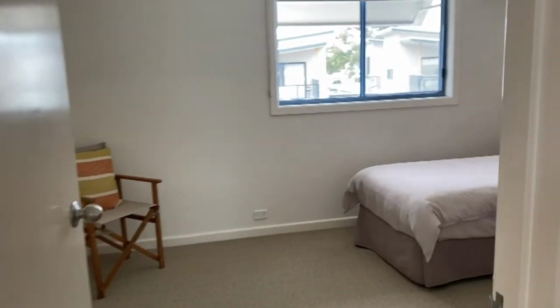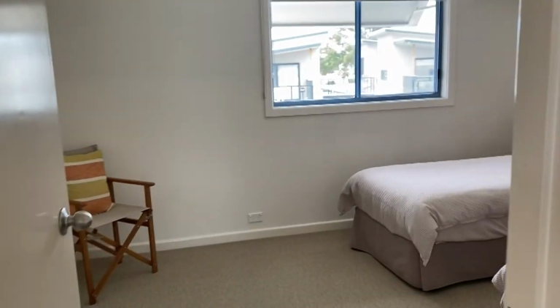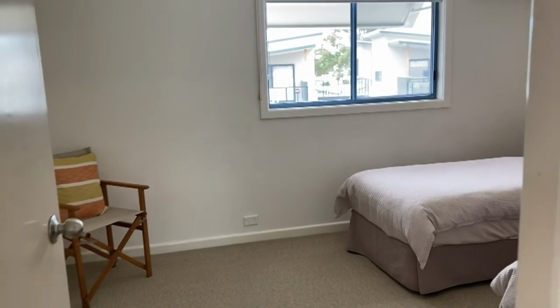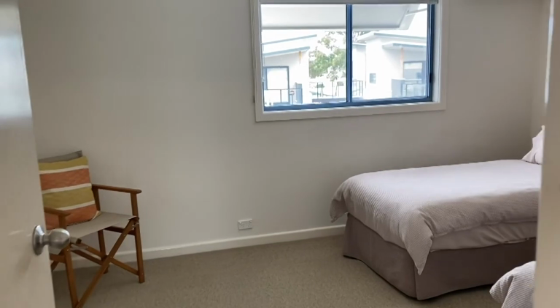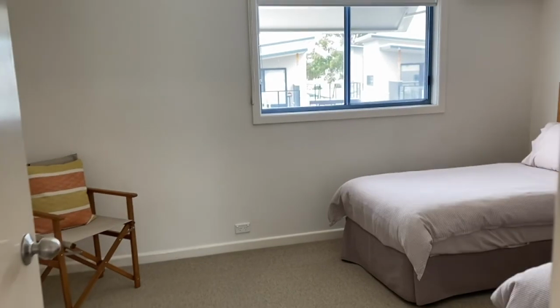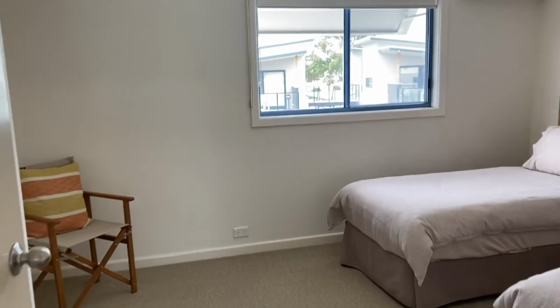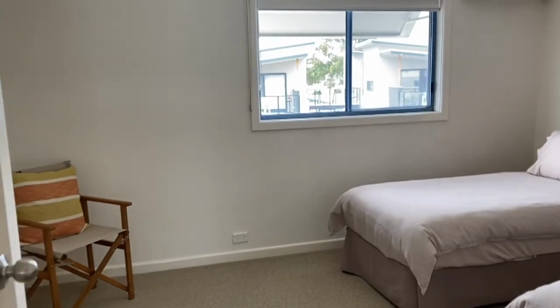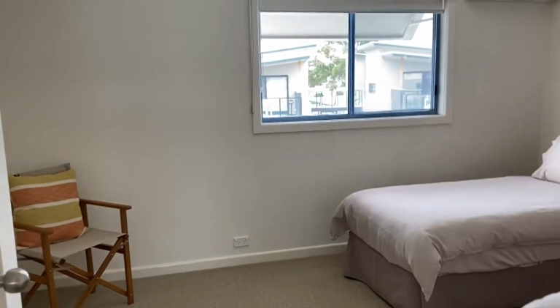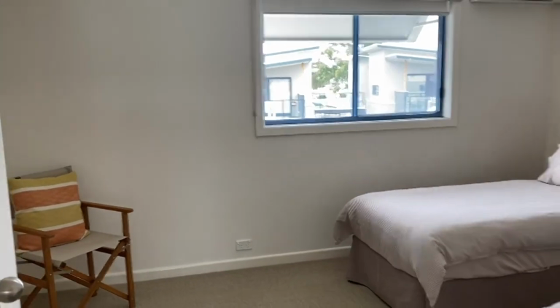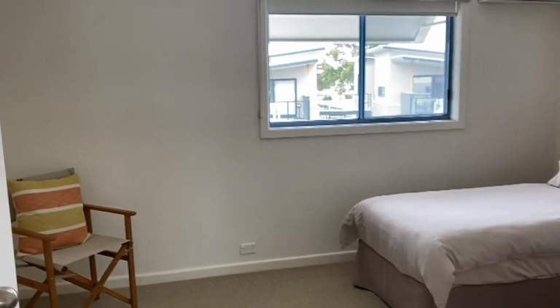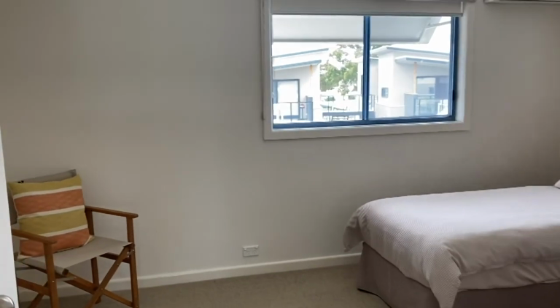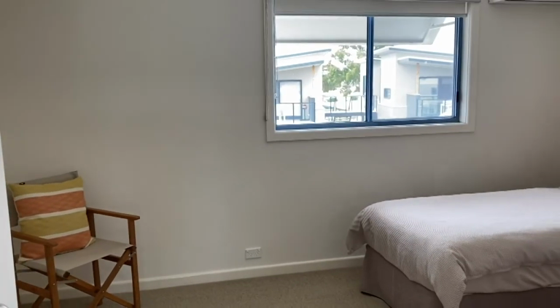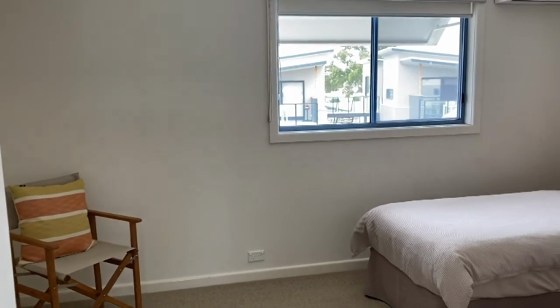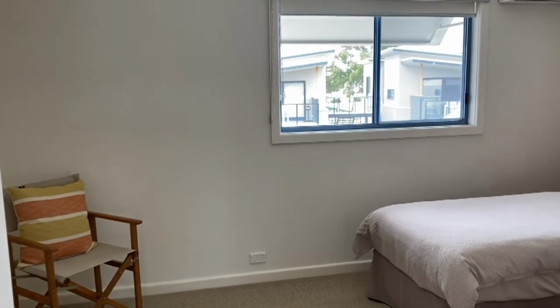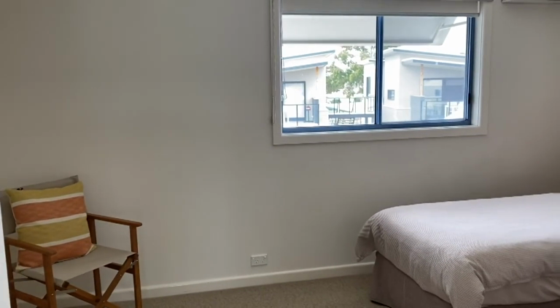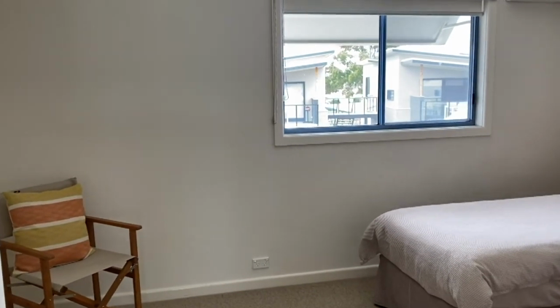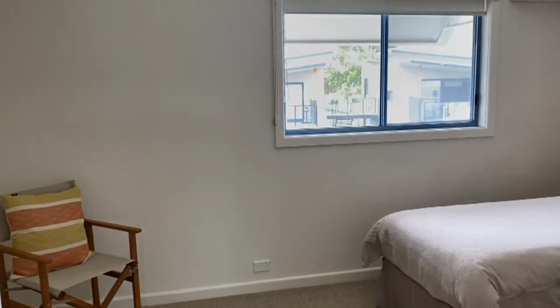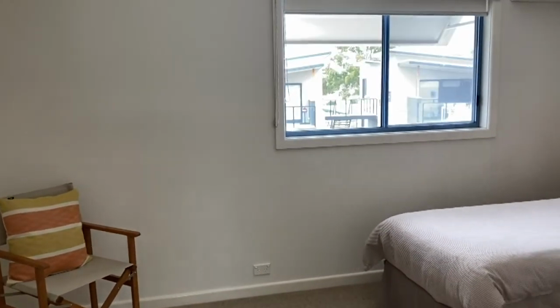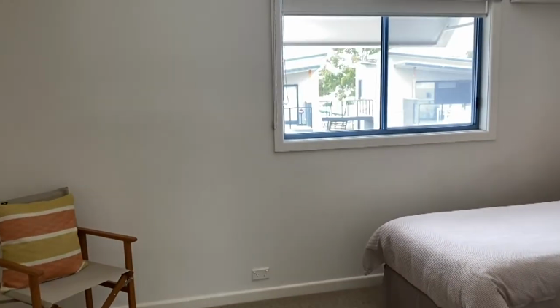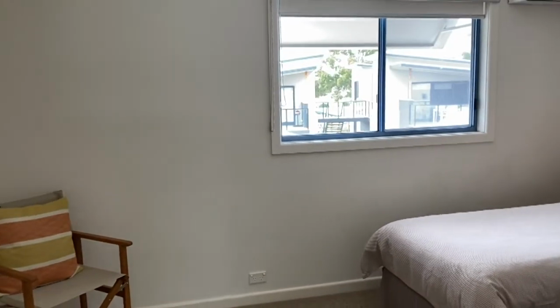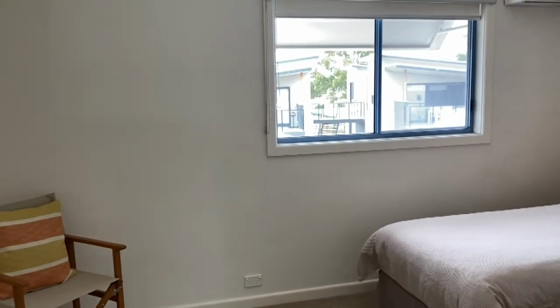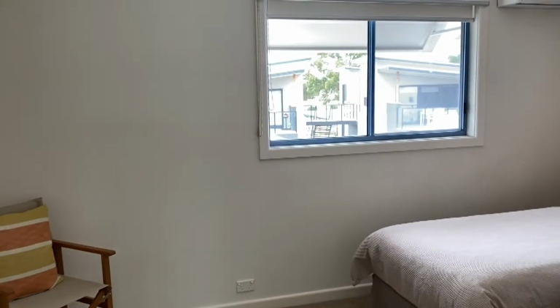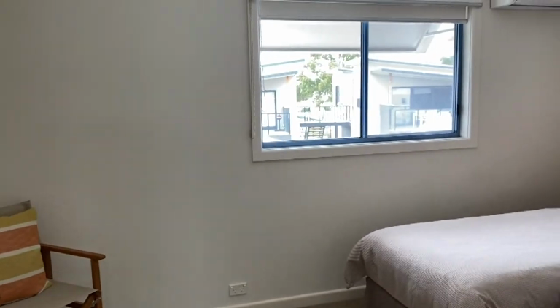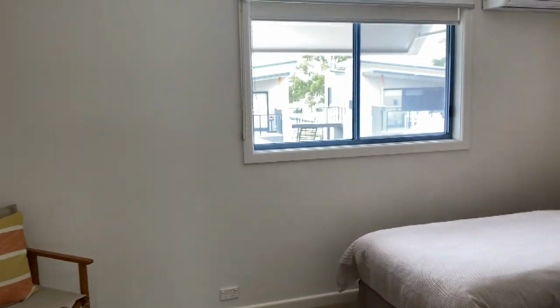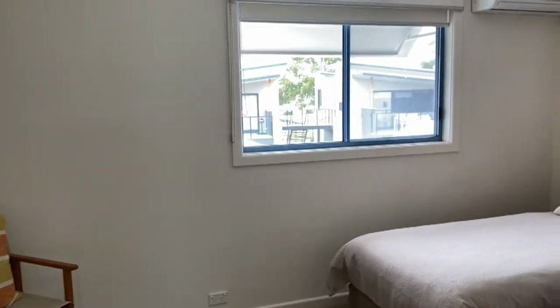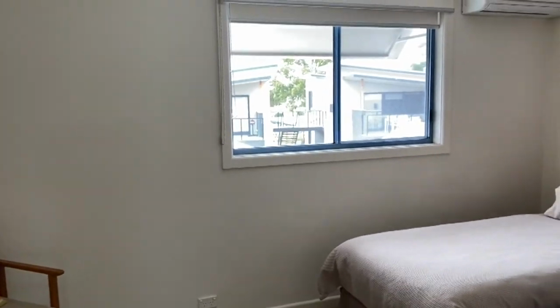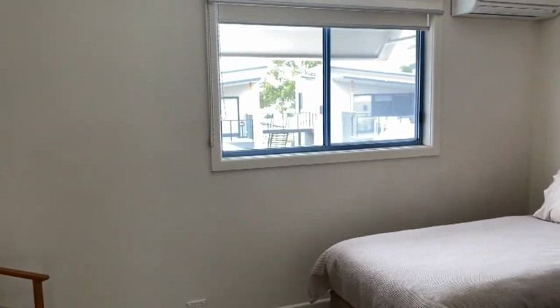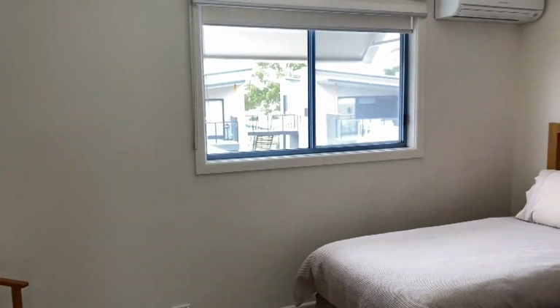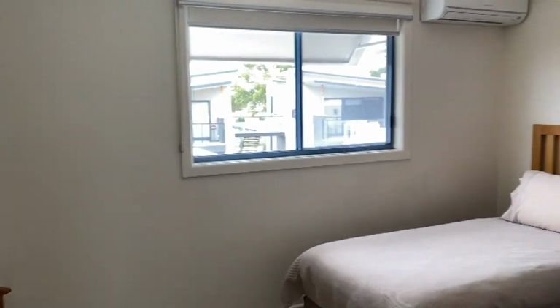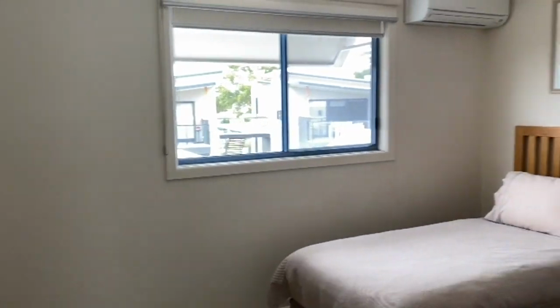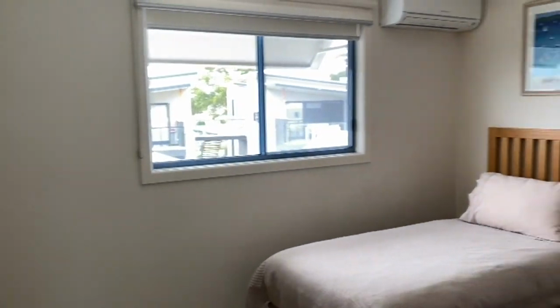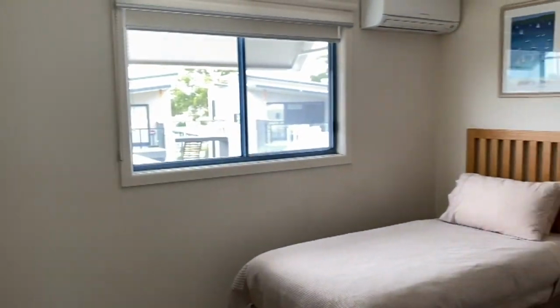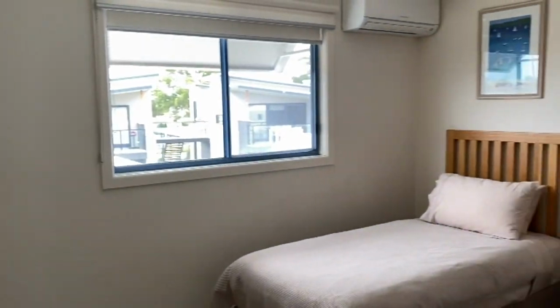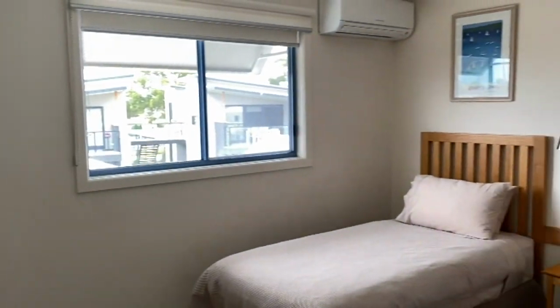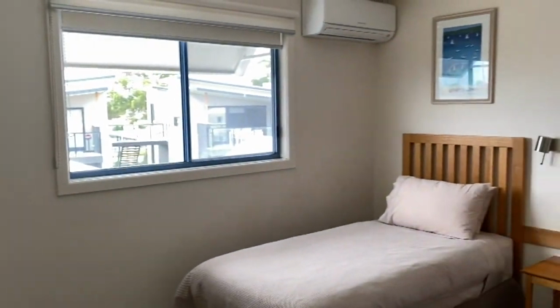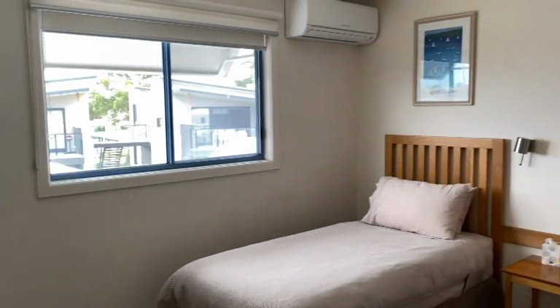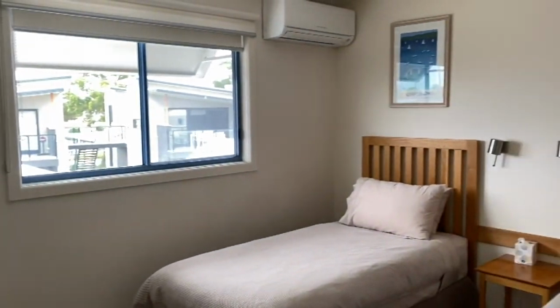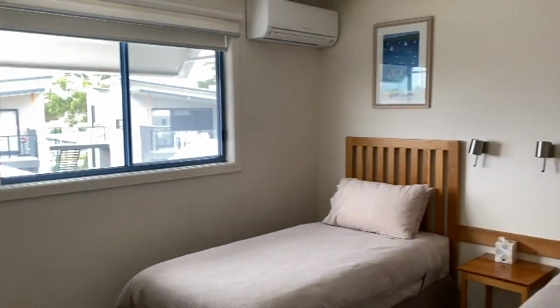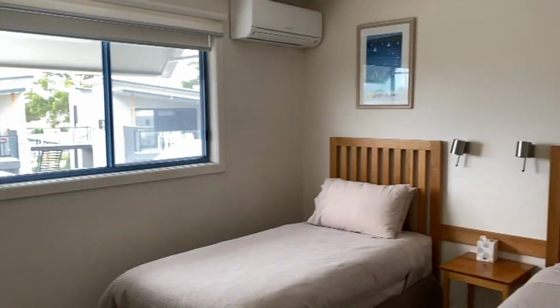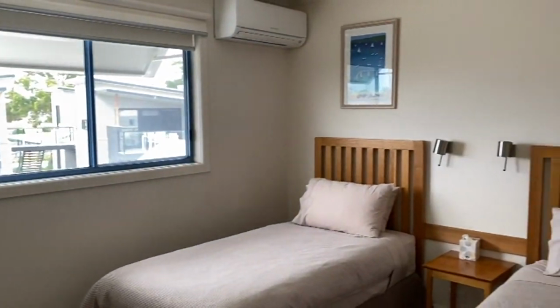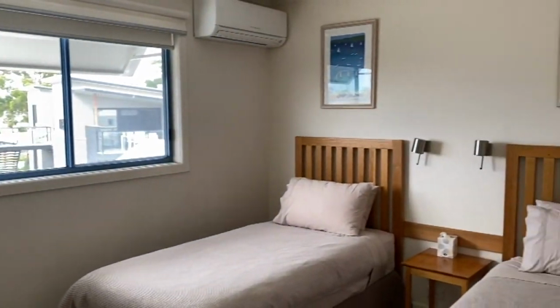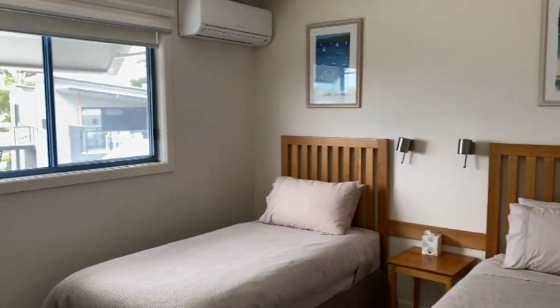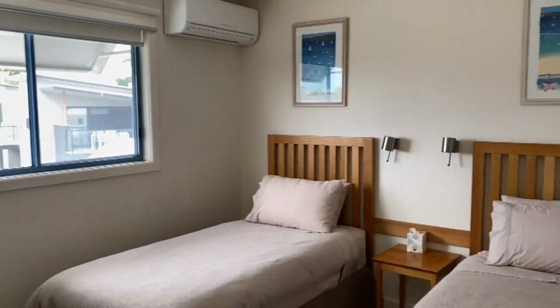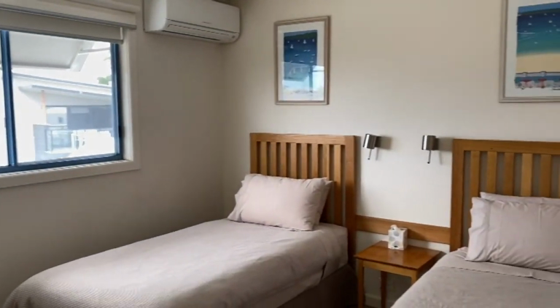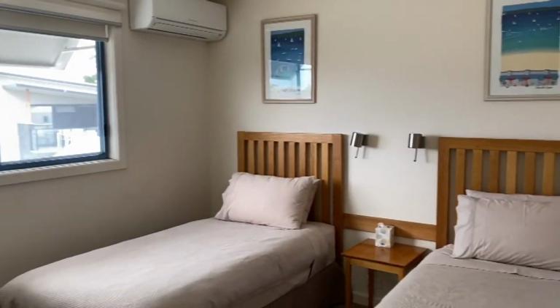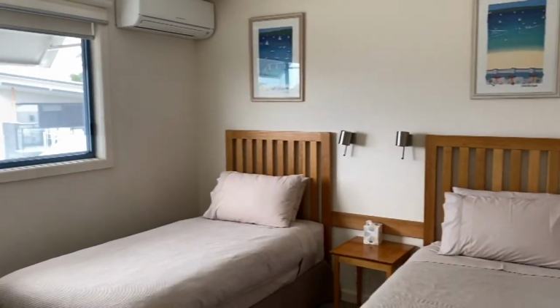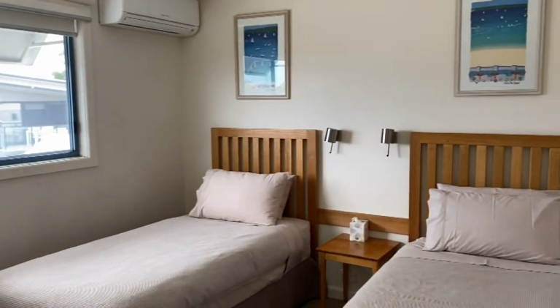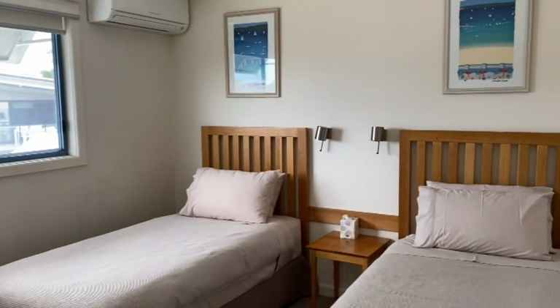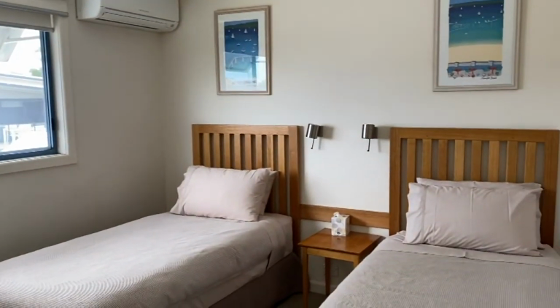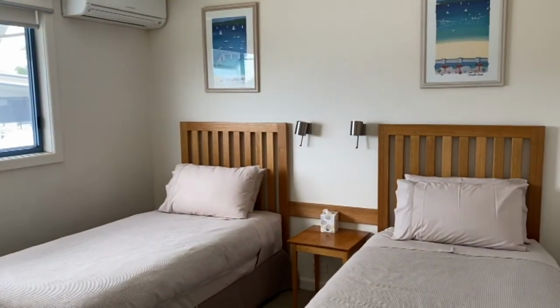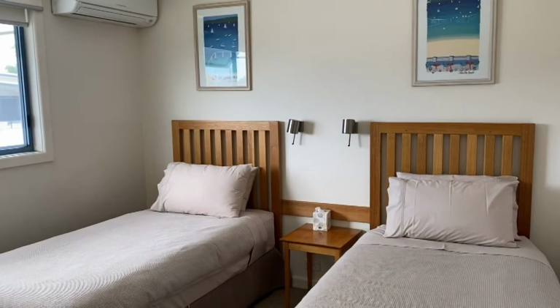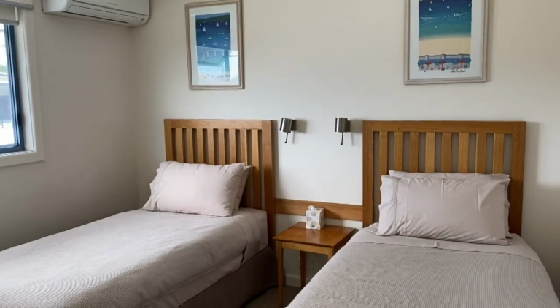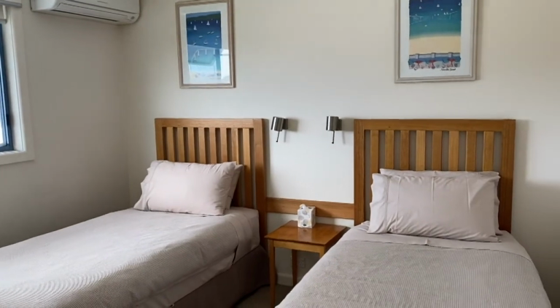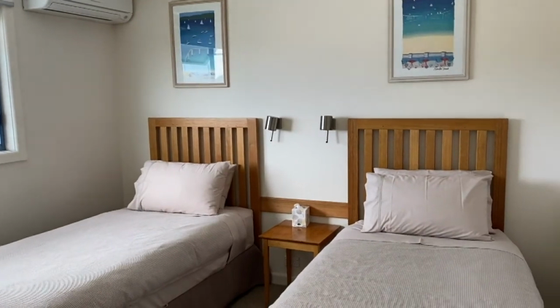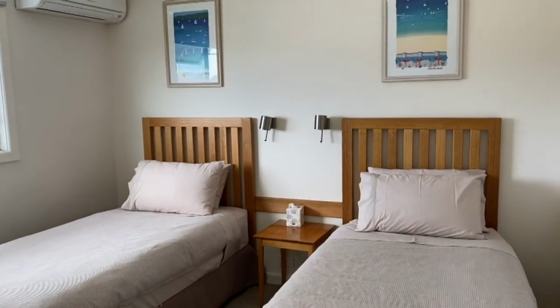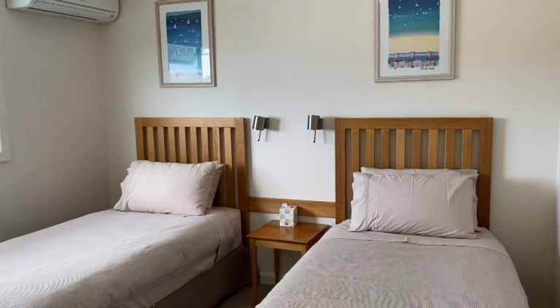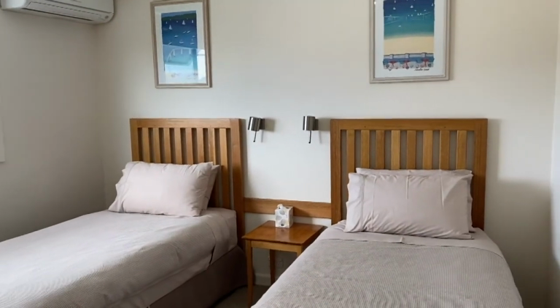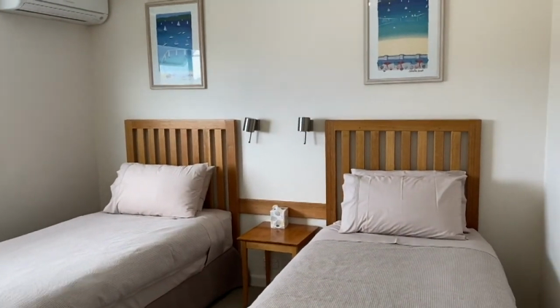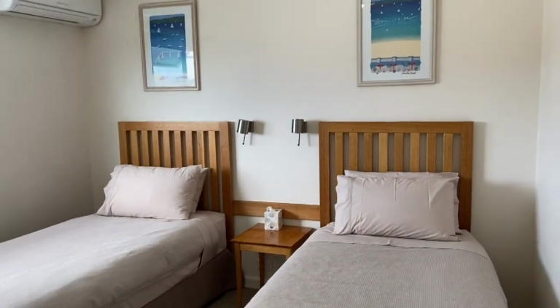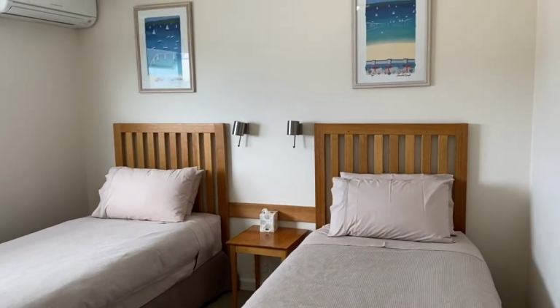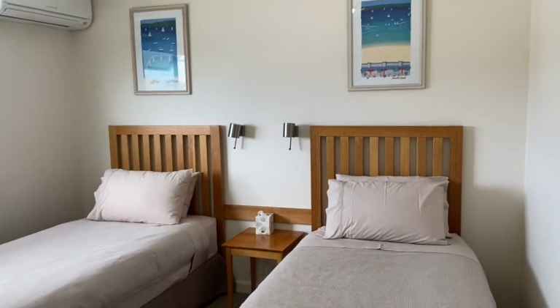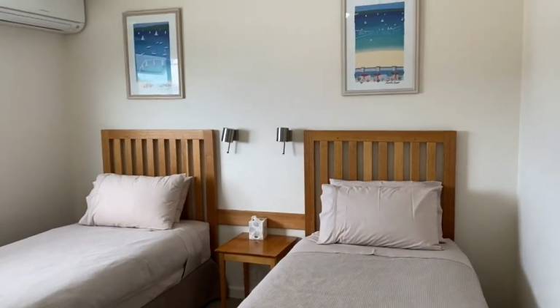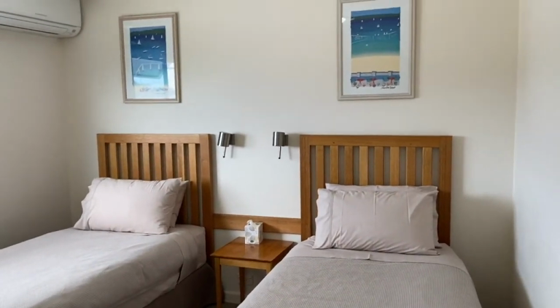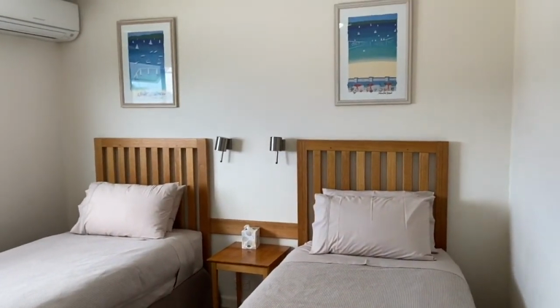And then we've got the other bedroom upstairs, with an air con and set up with twin beds.